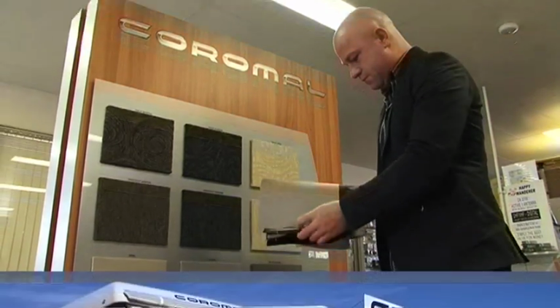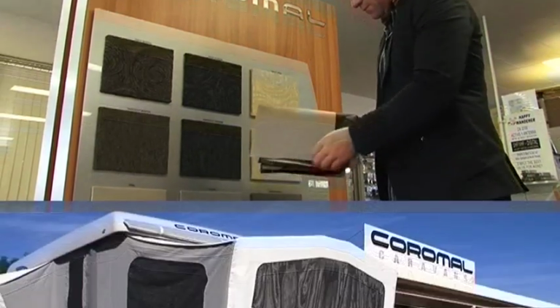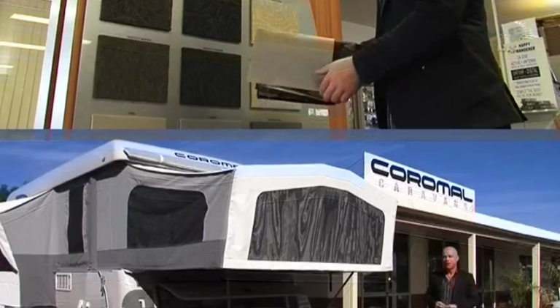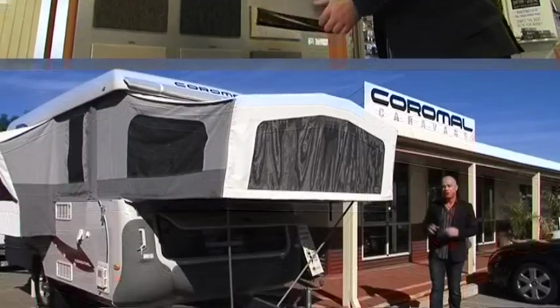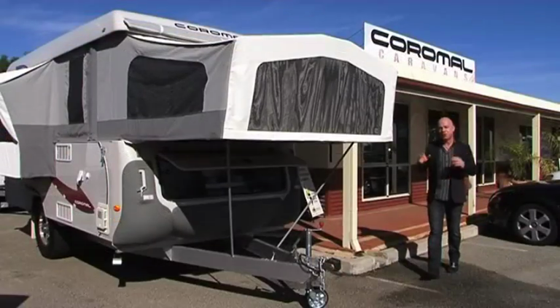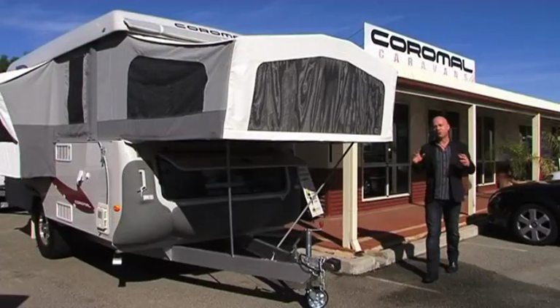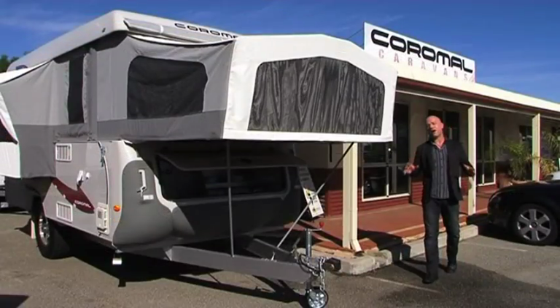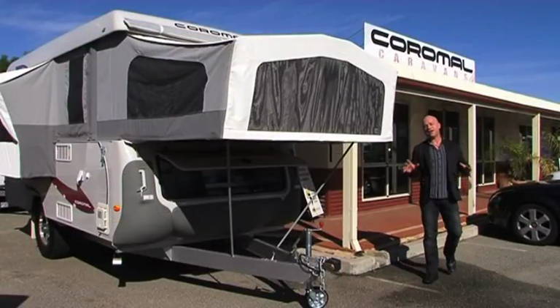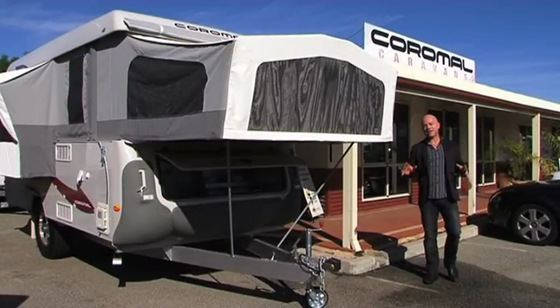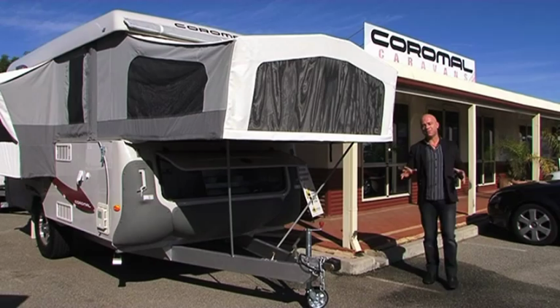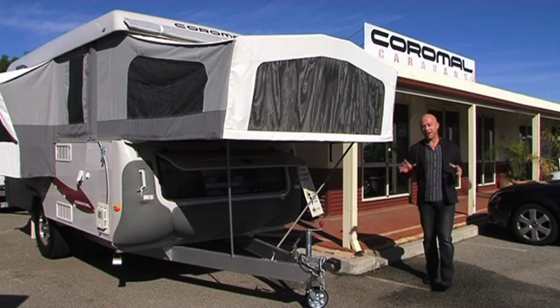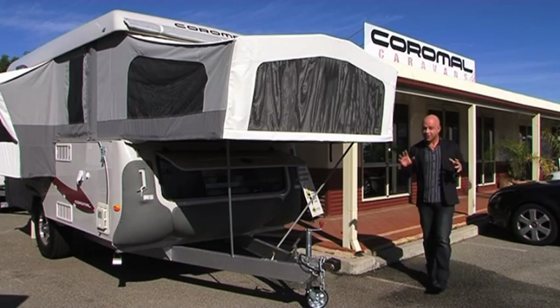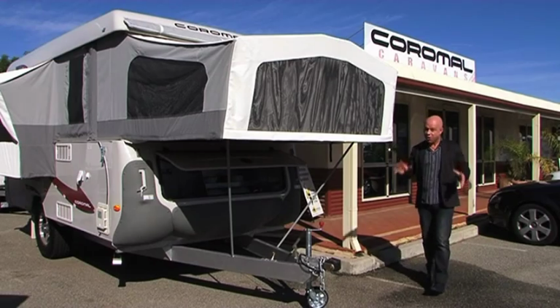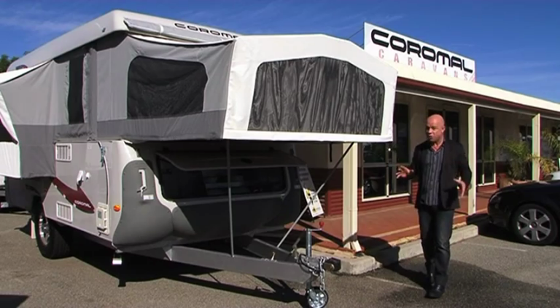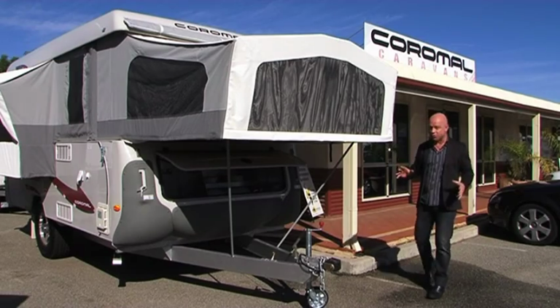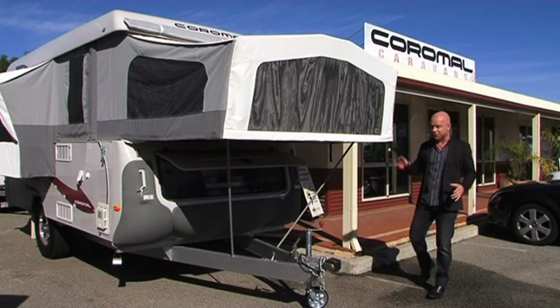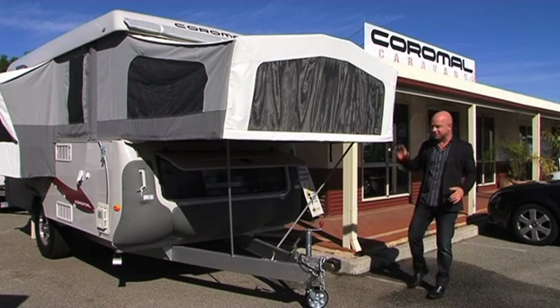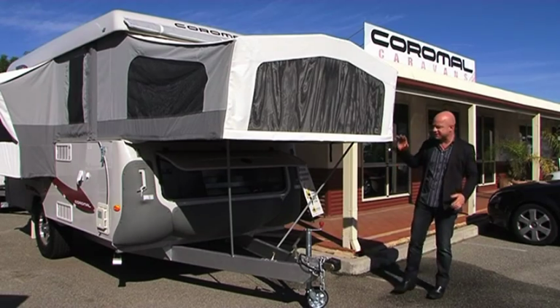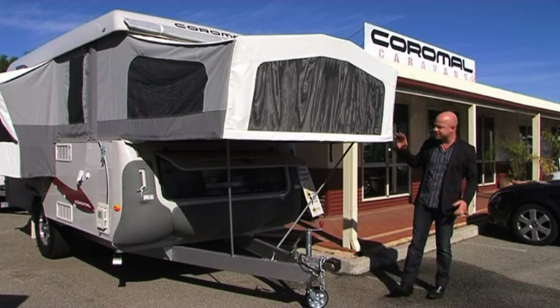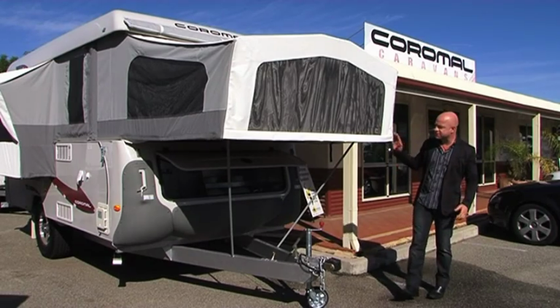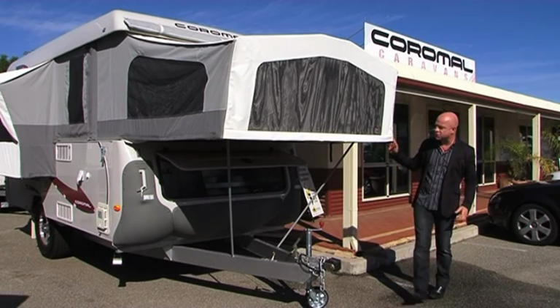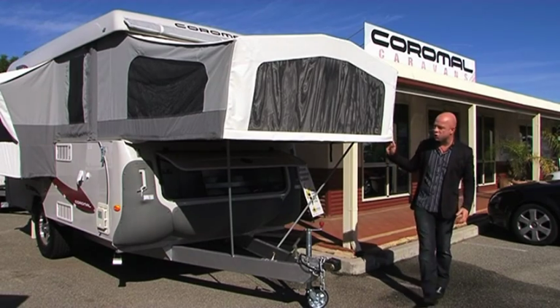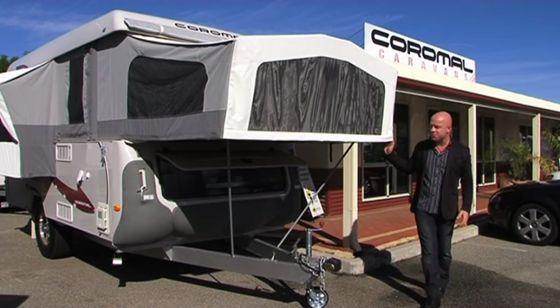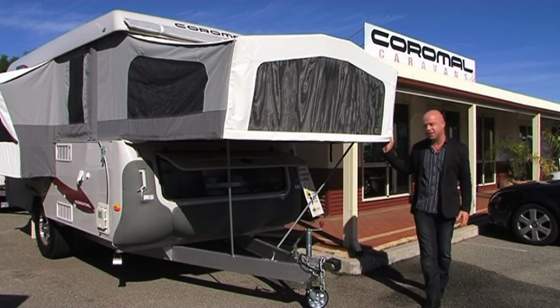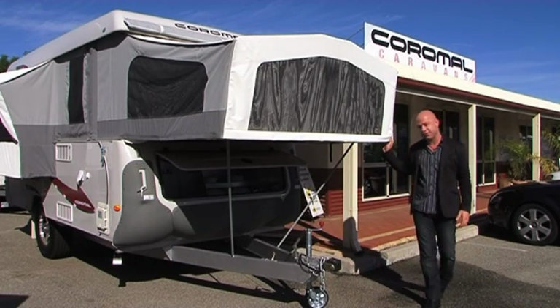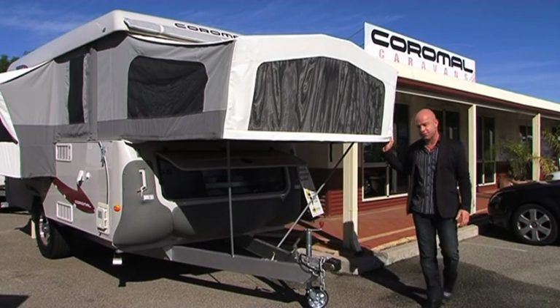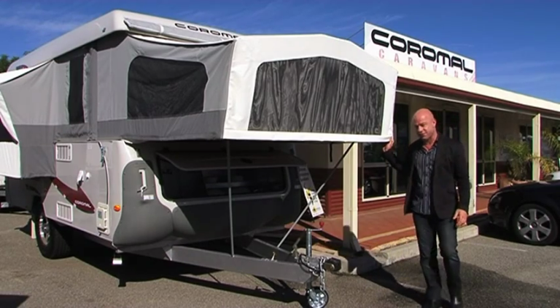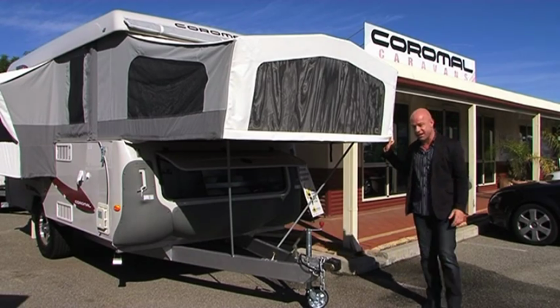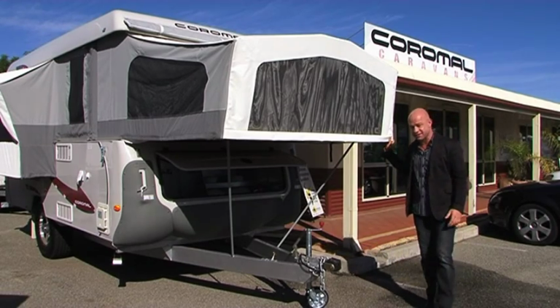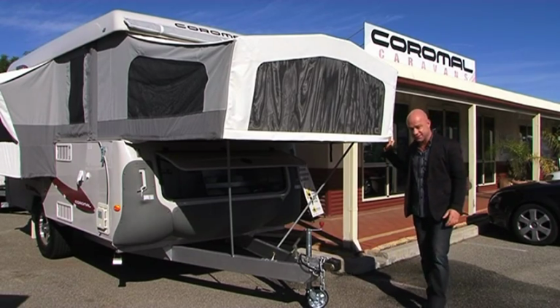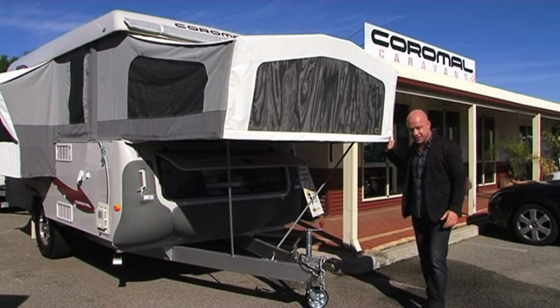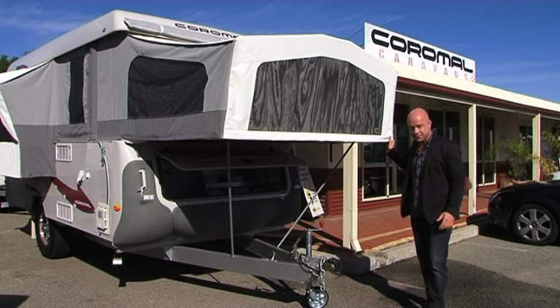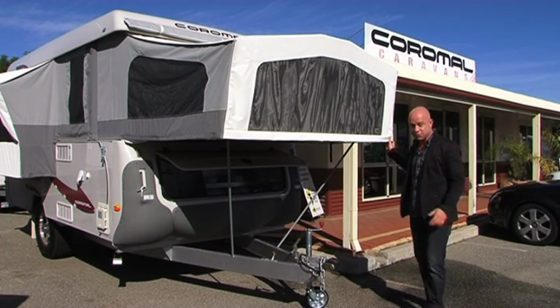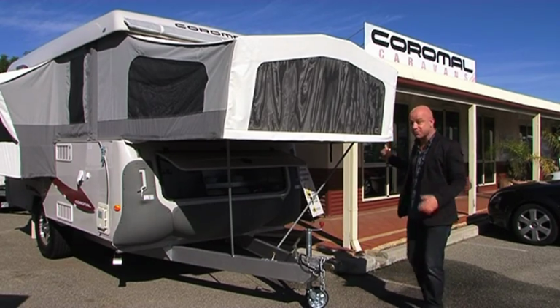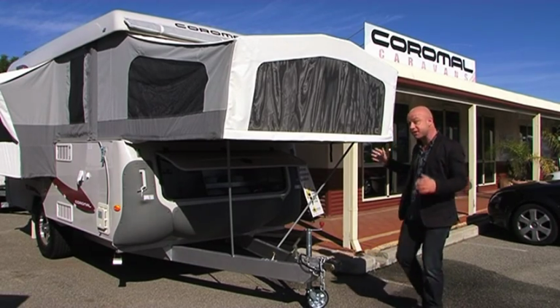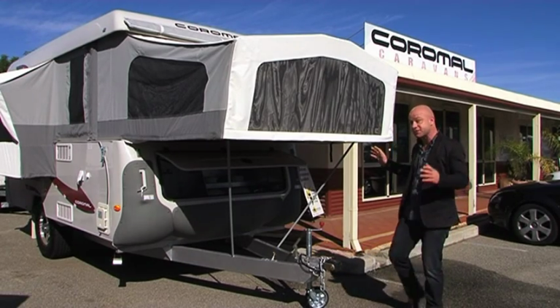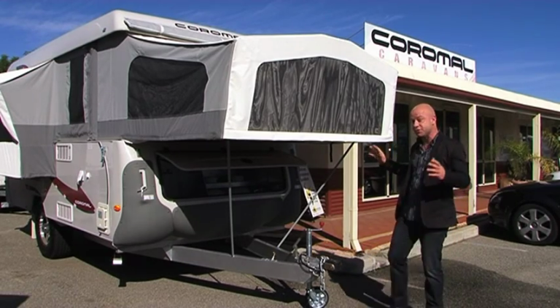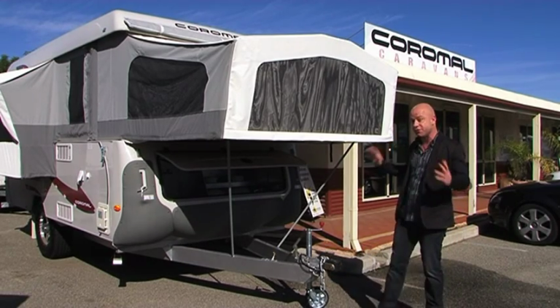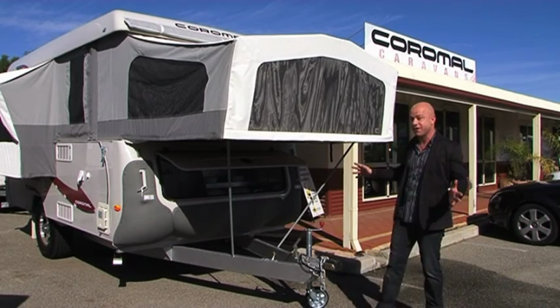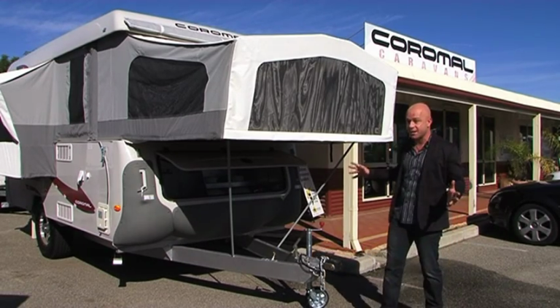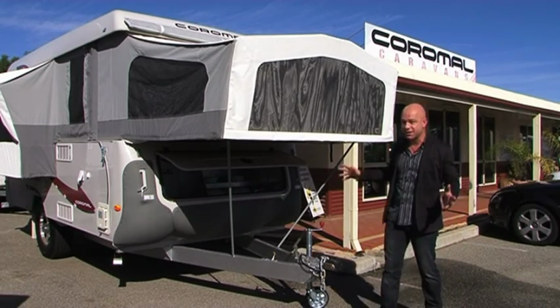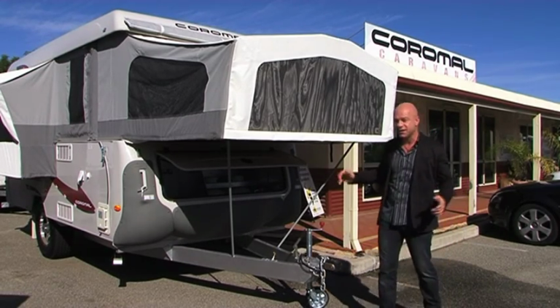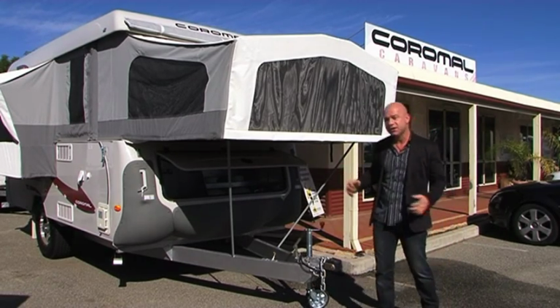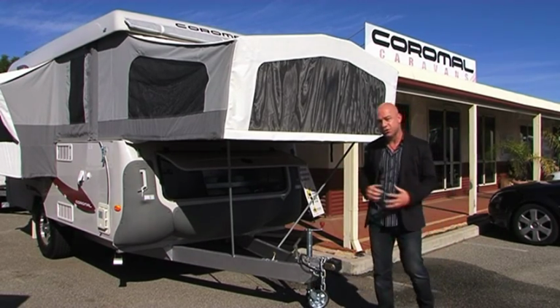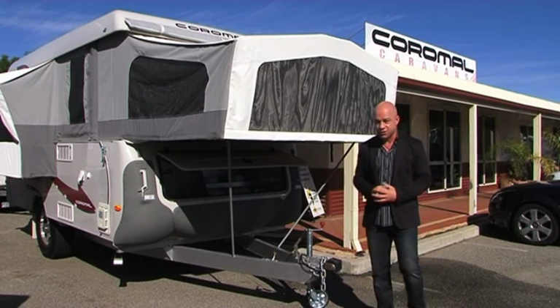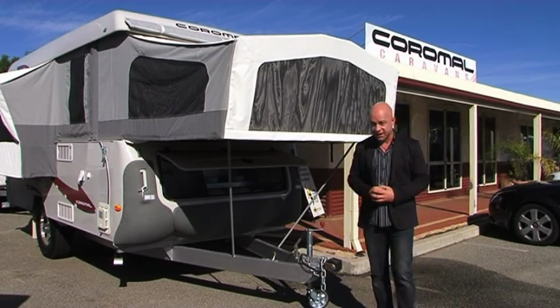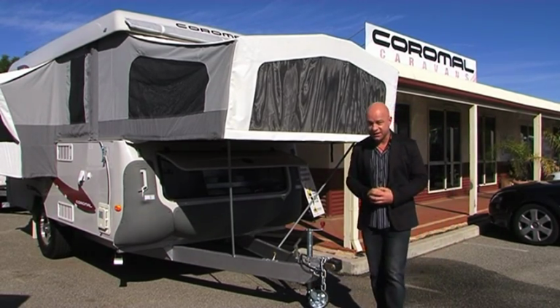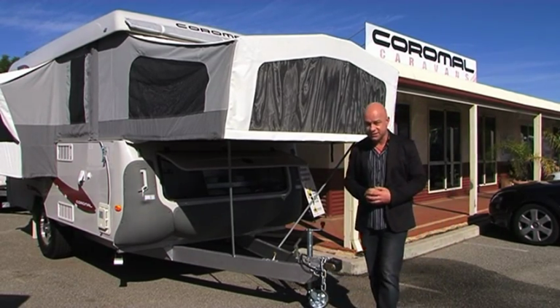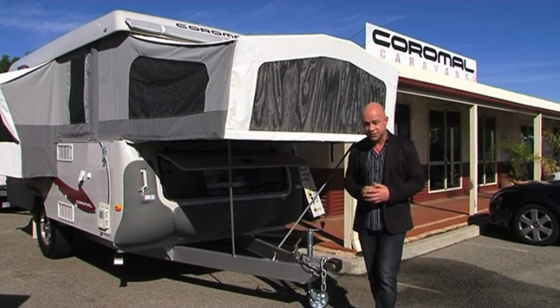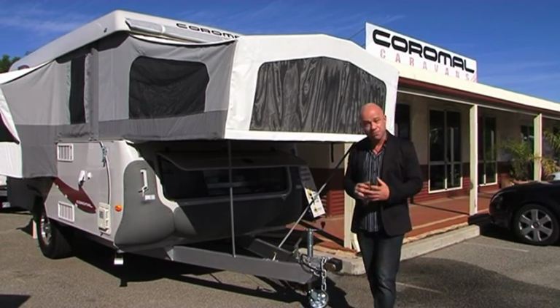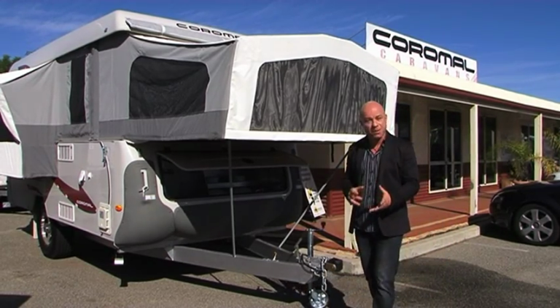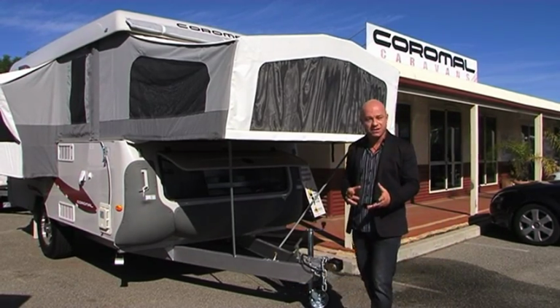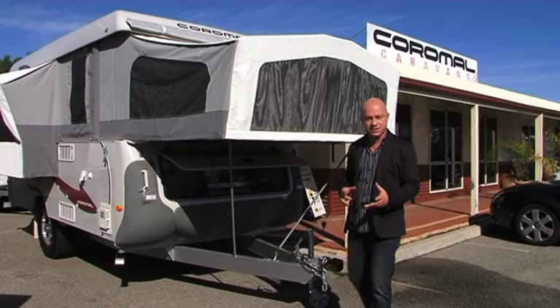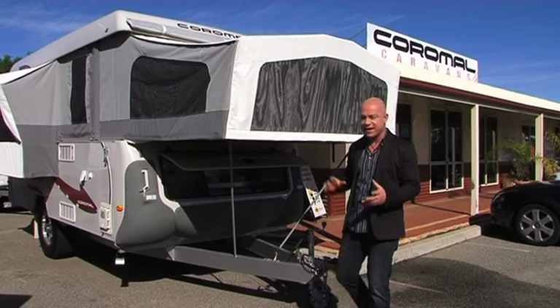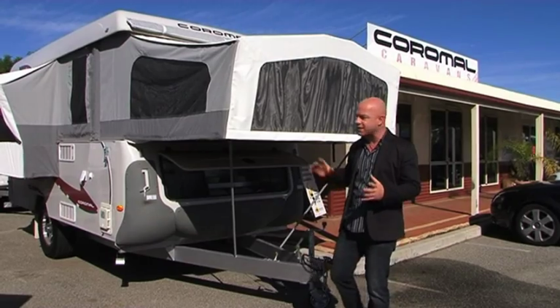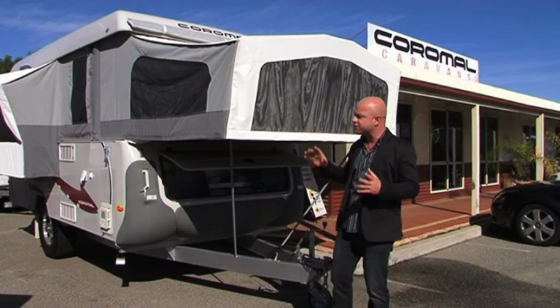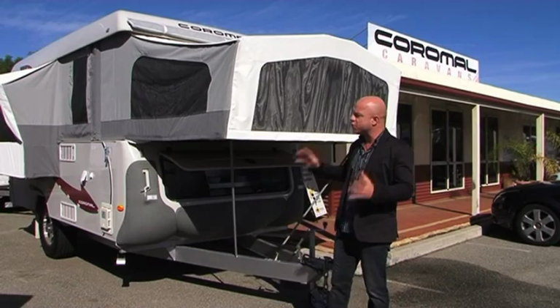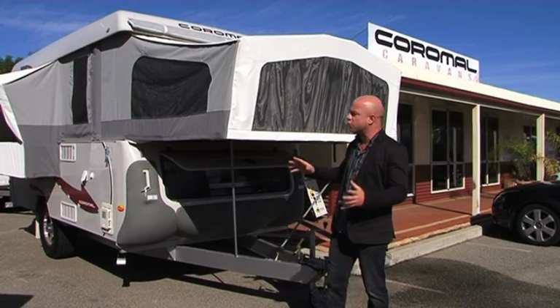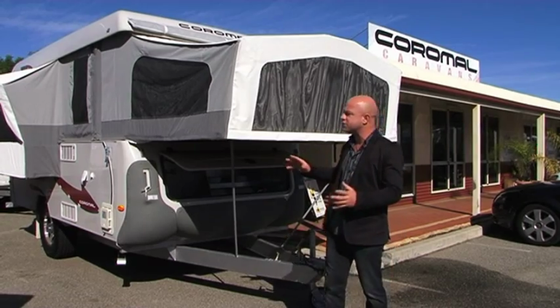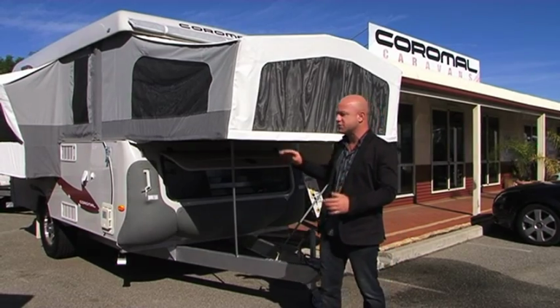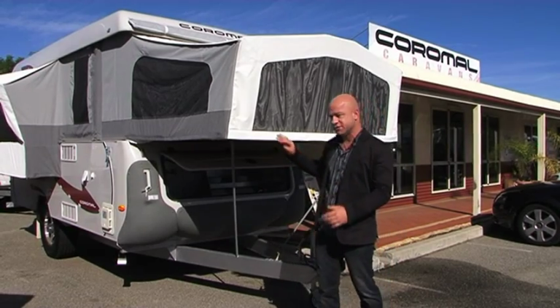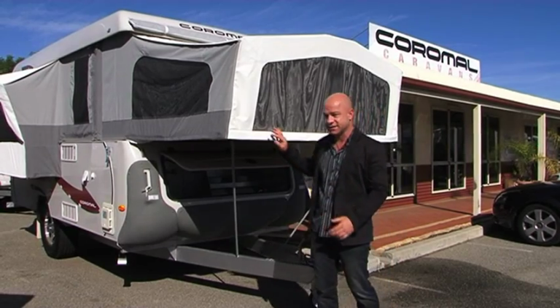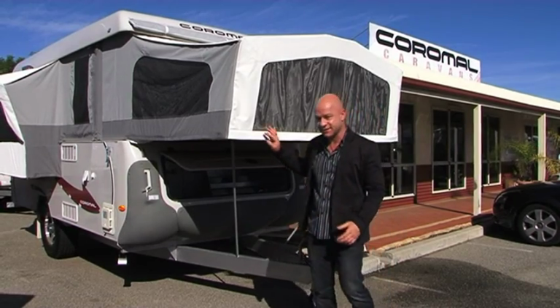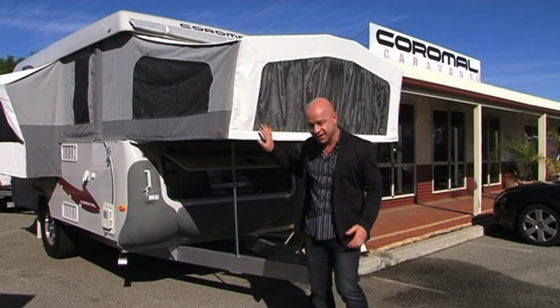The great thing about Coromel is there are so many different vans available to better suit your family, your needs, your budget and of course your destination.